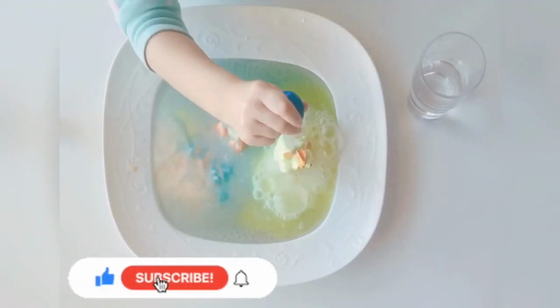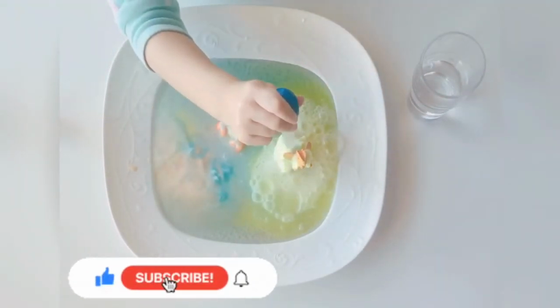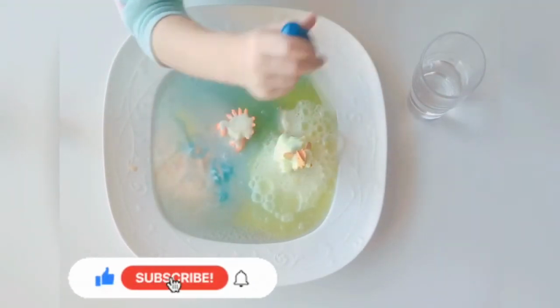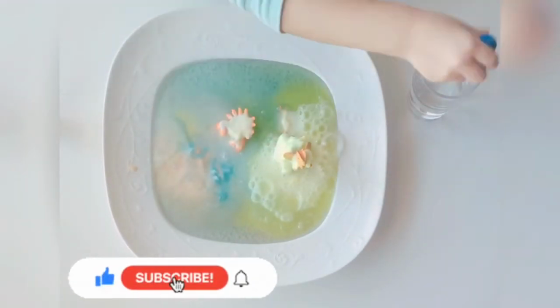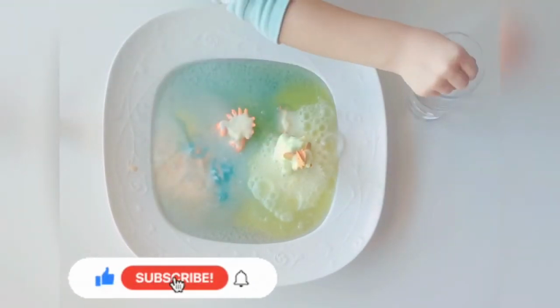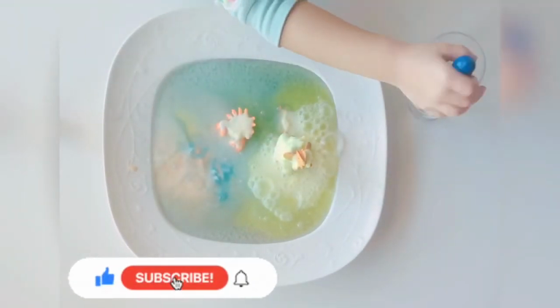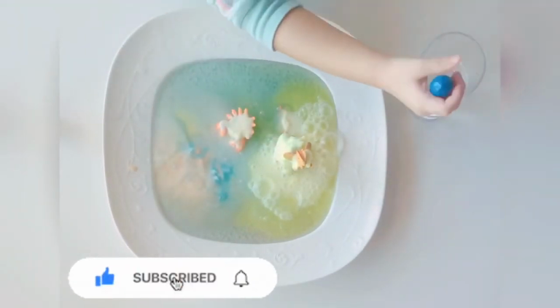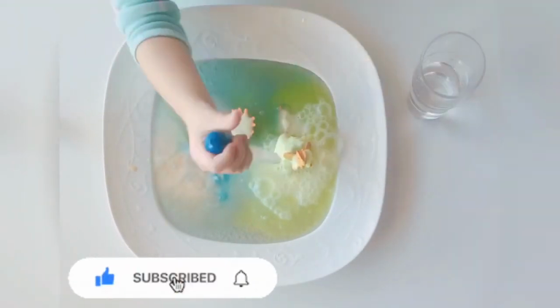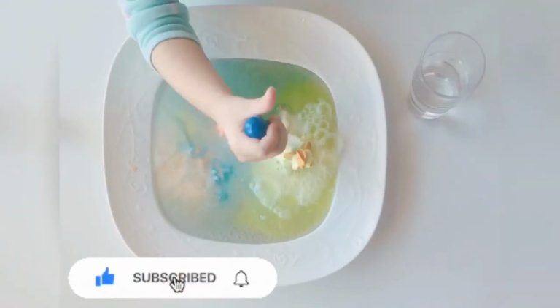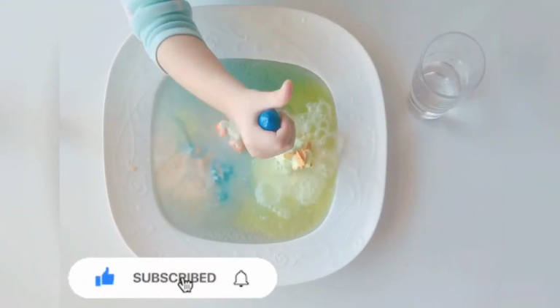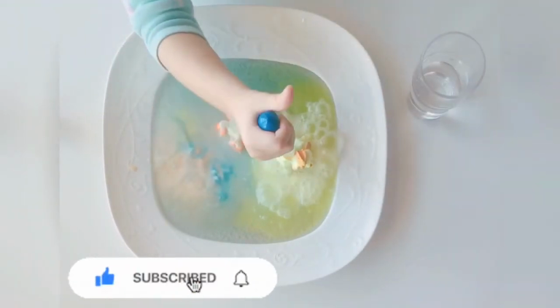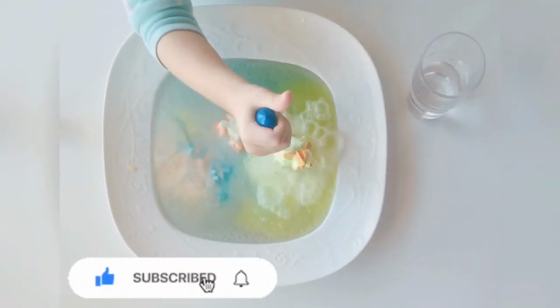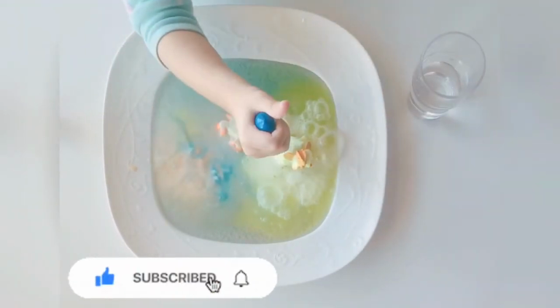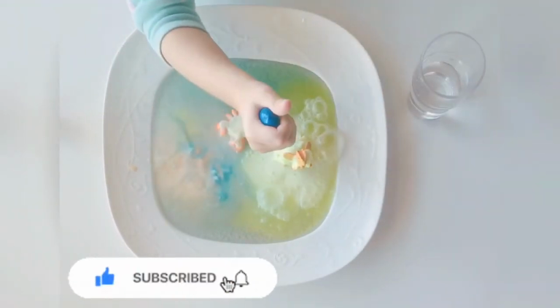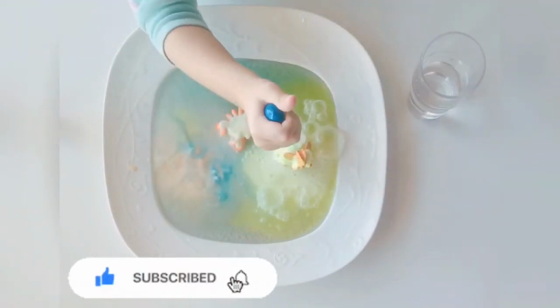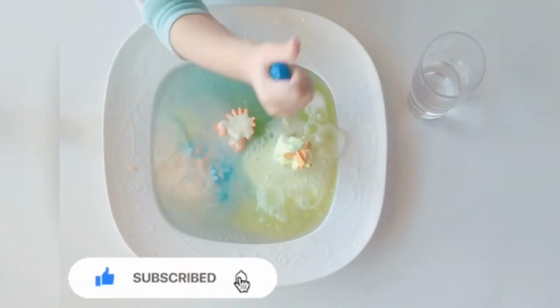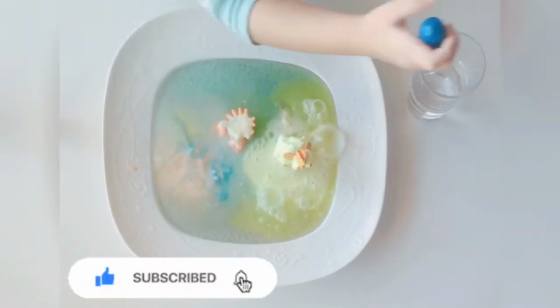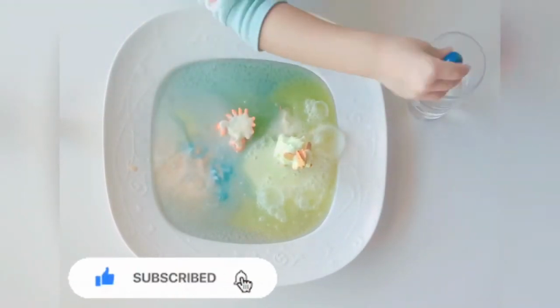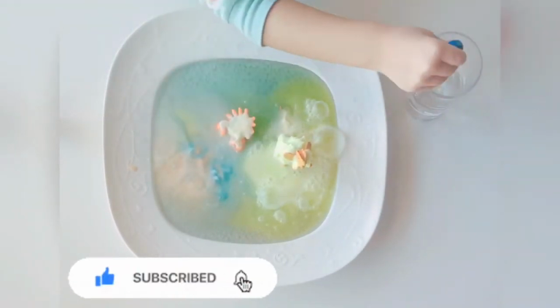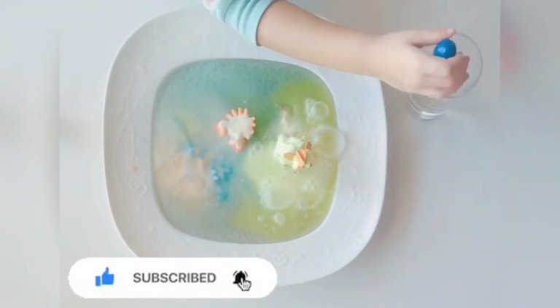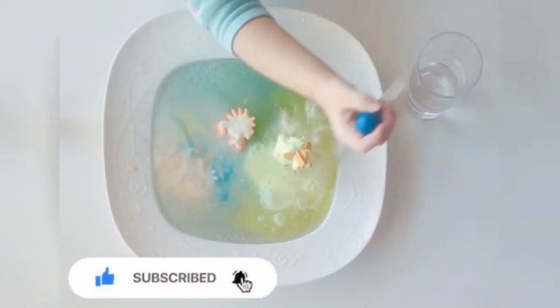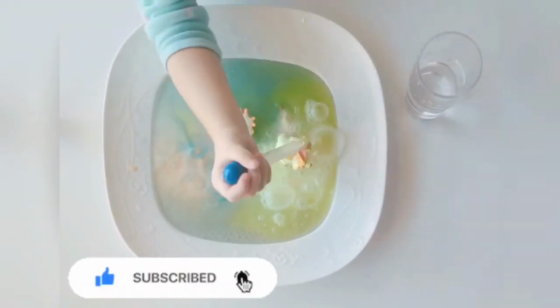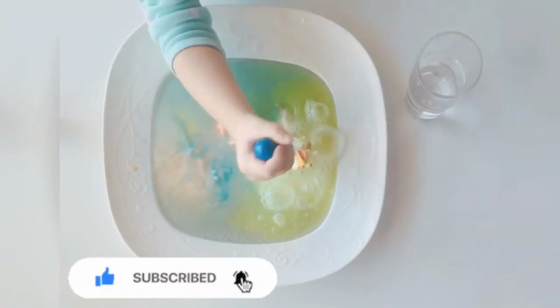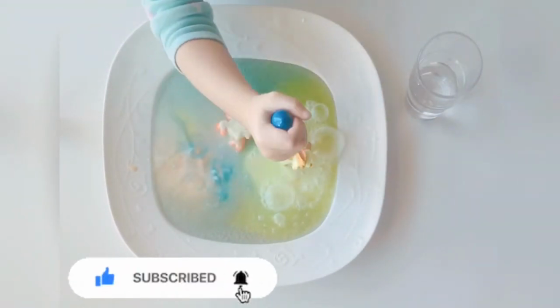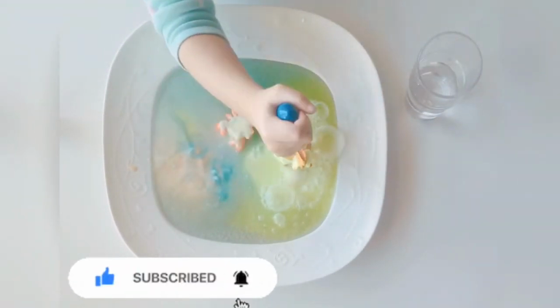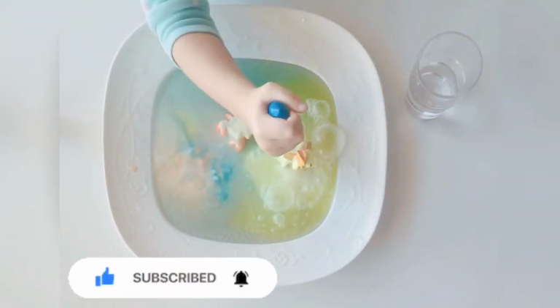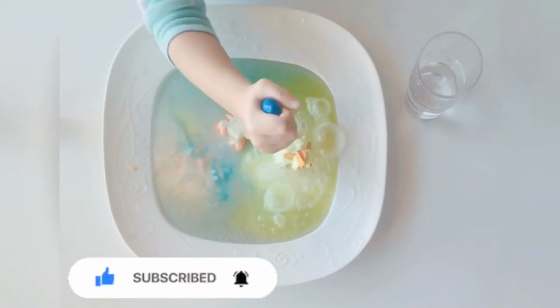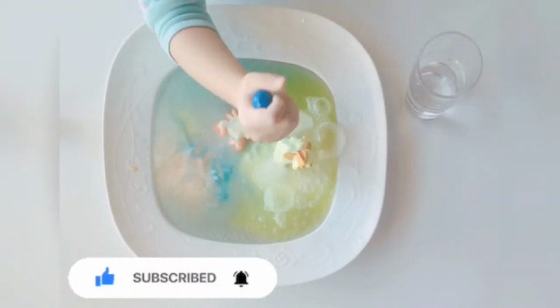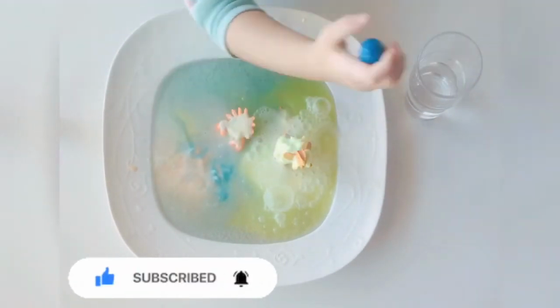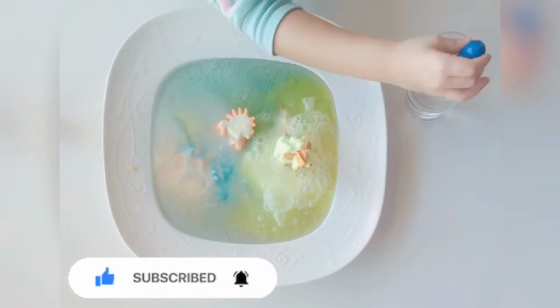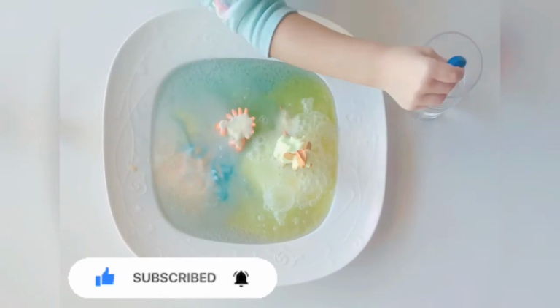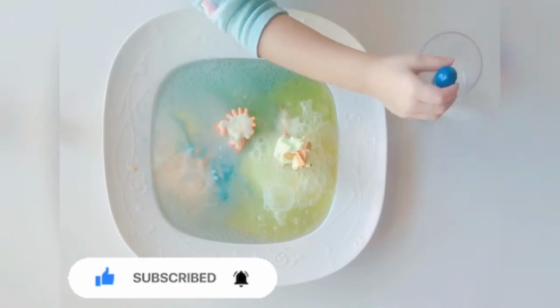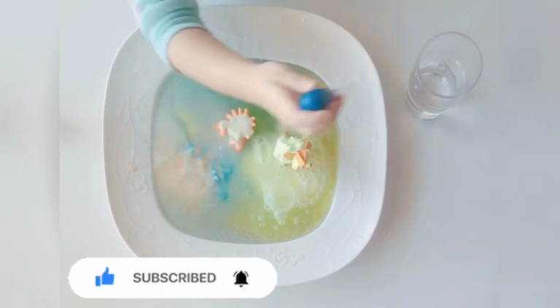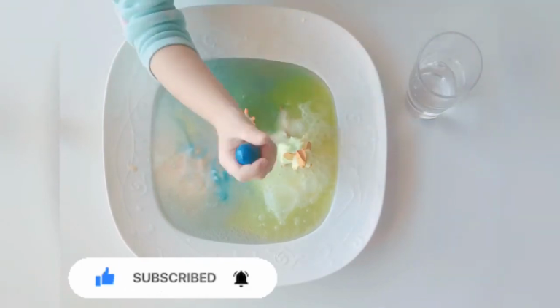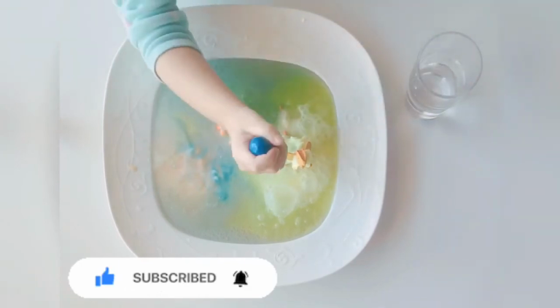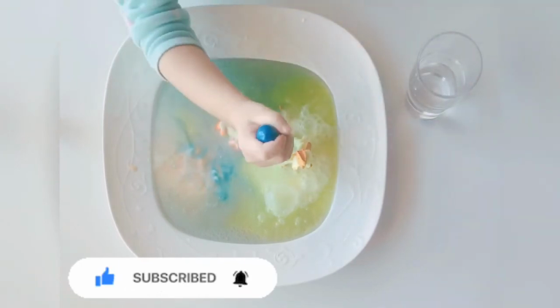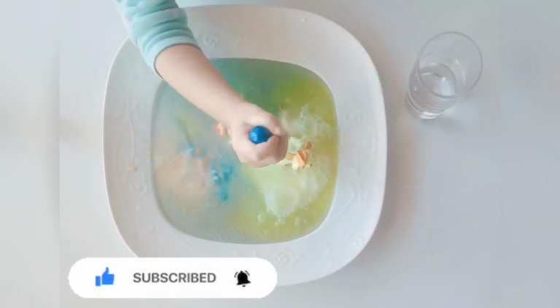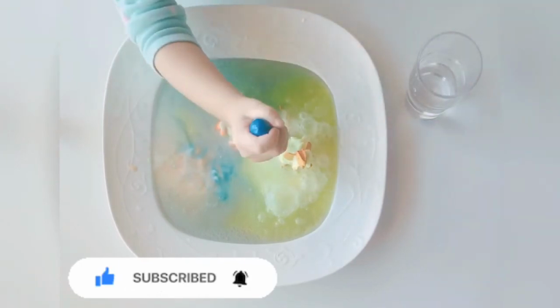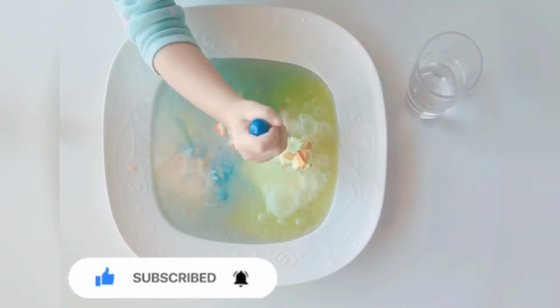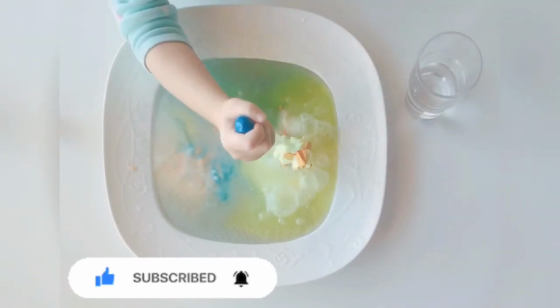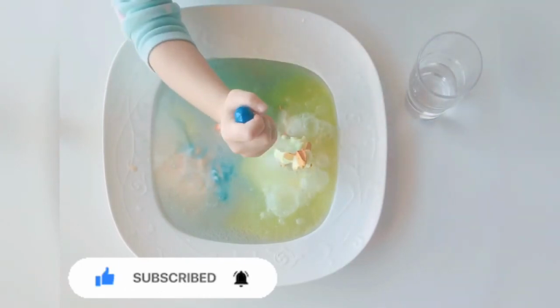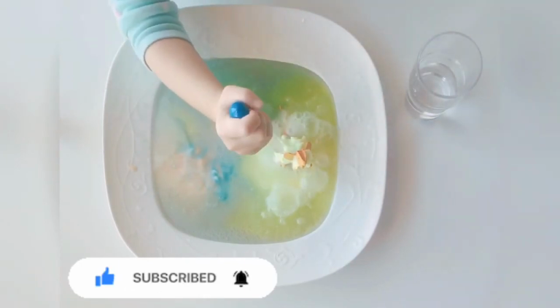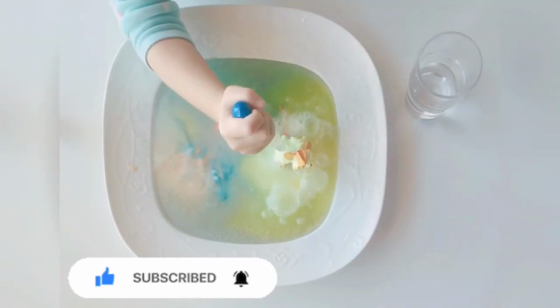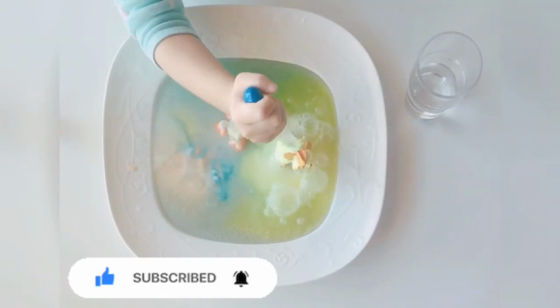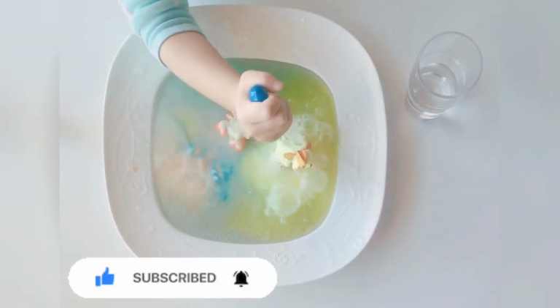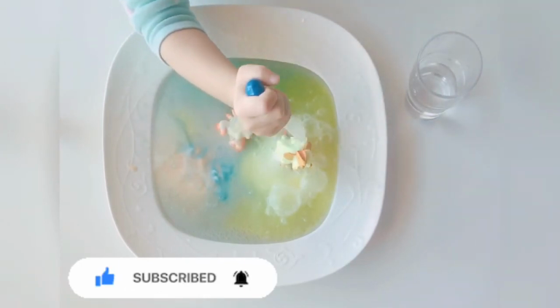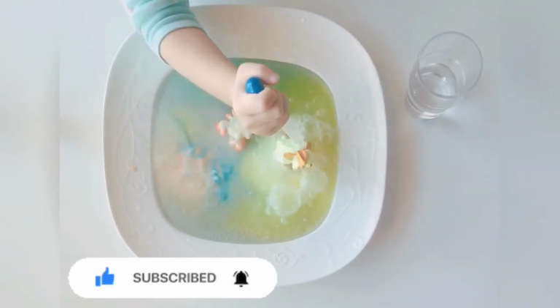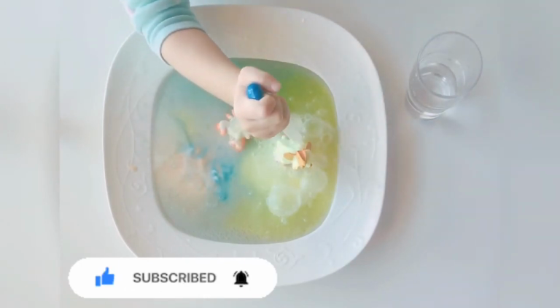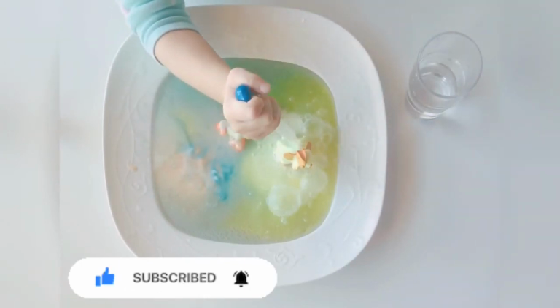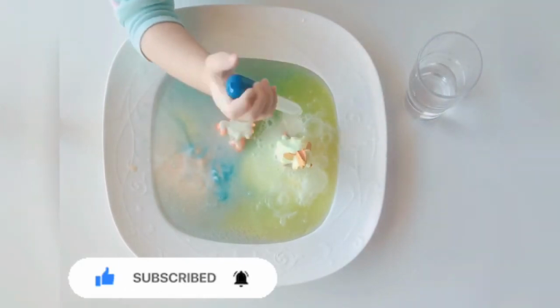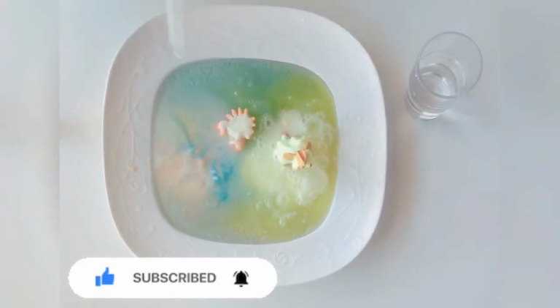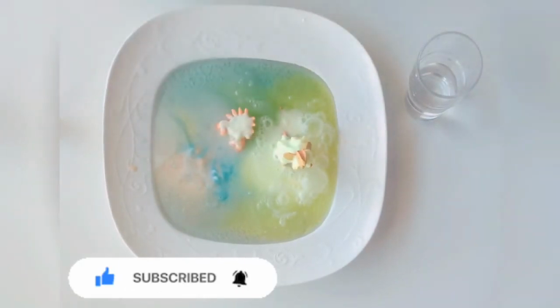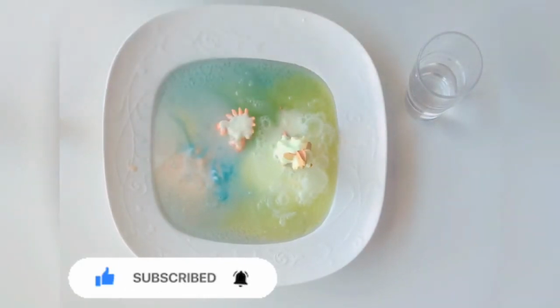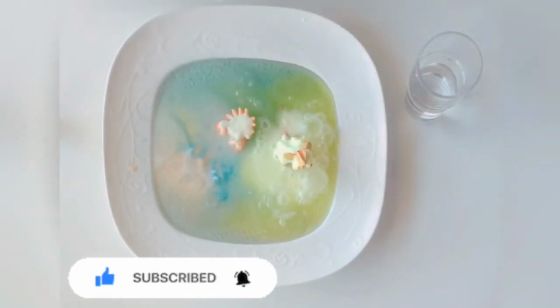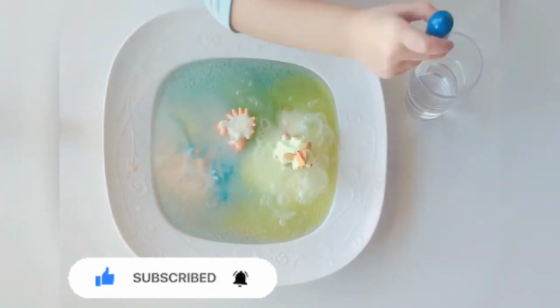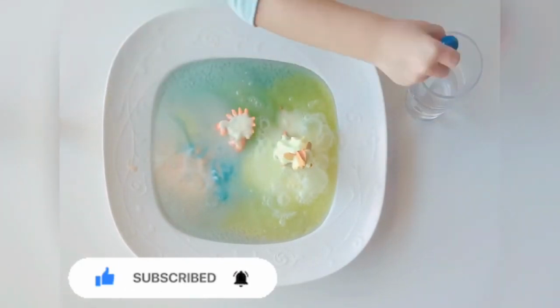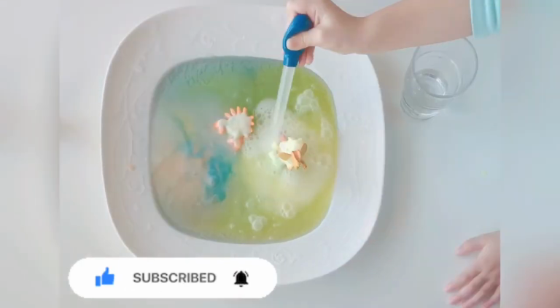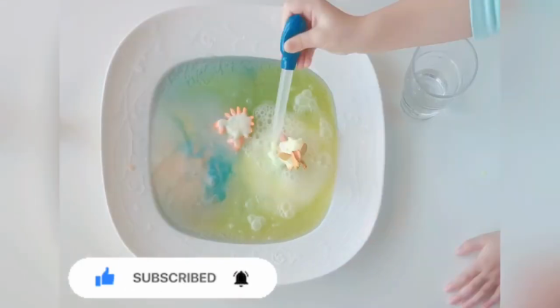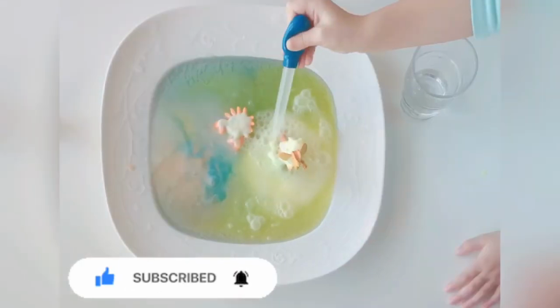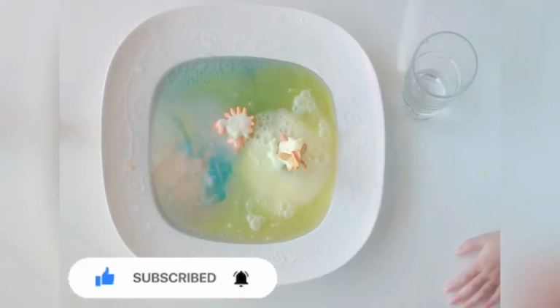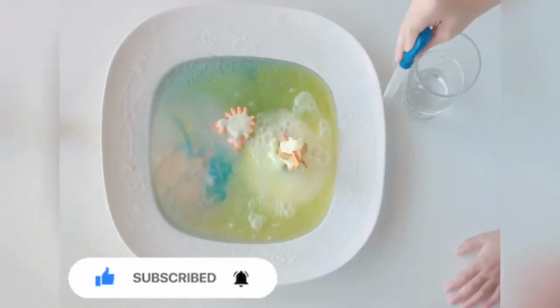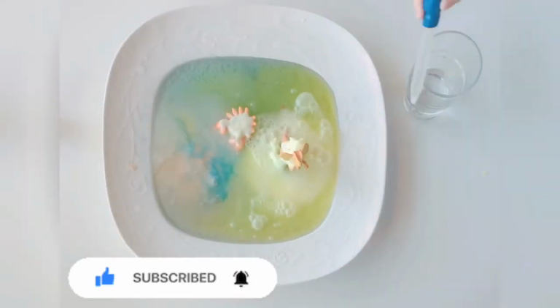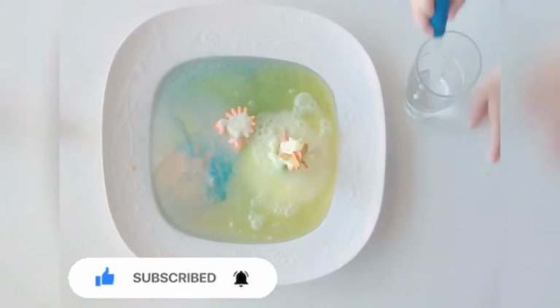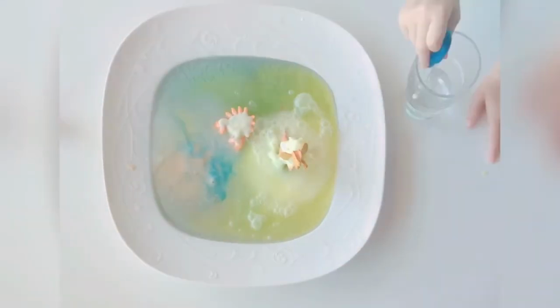Bubbling and foaming. This is what happens when you put vinegar with baking soda. And that was a lot of fun! We'll see you next time!